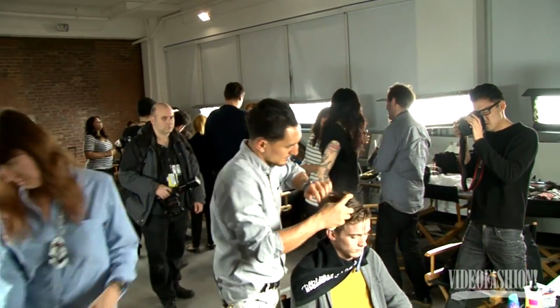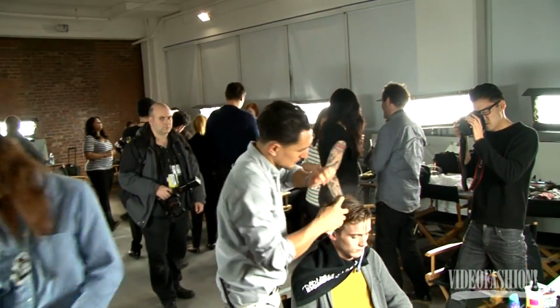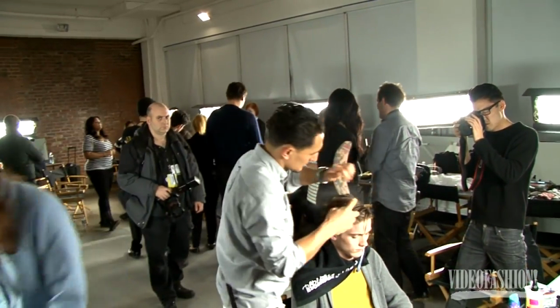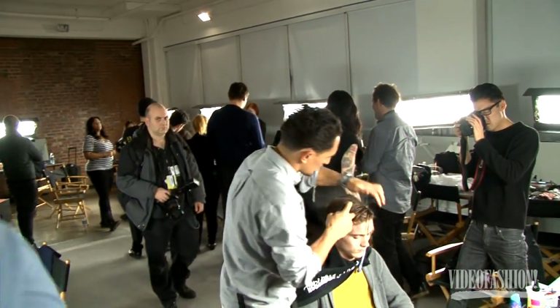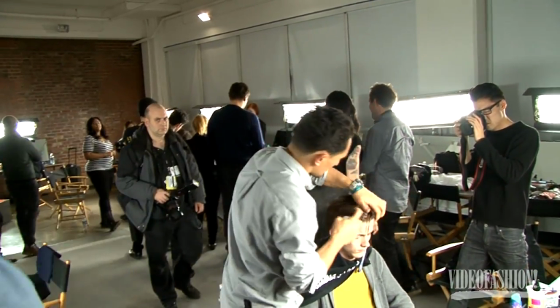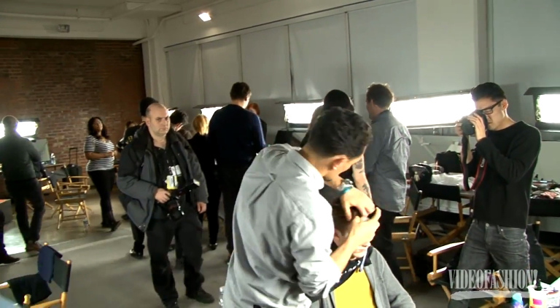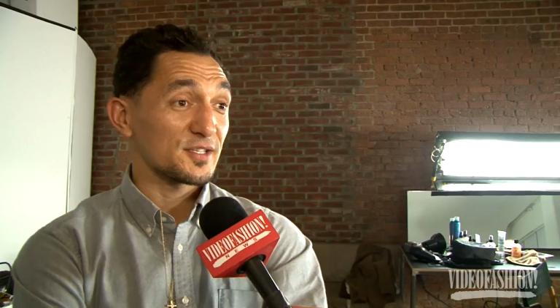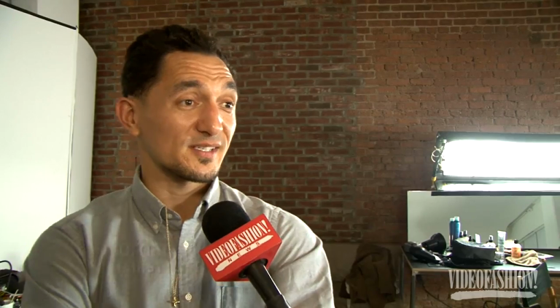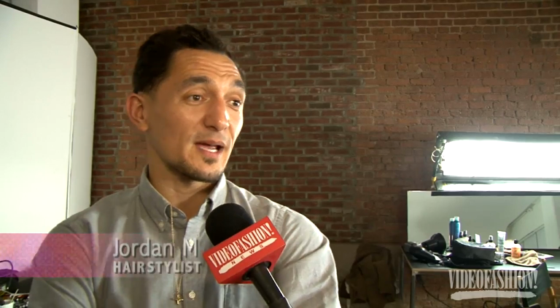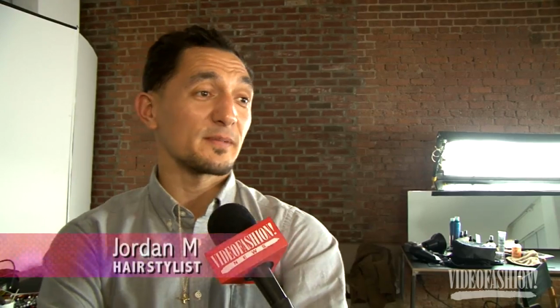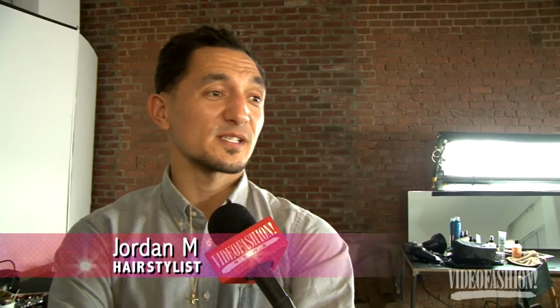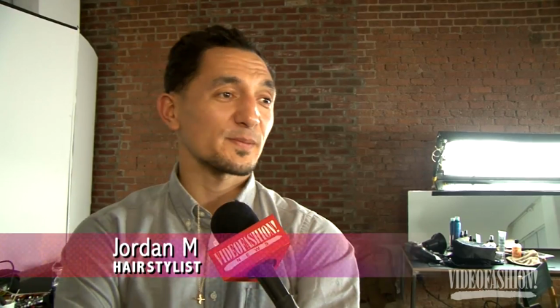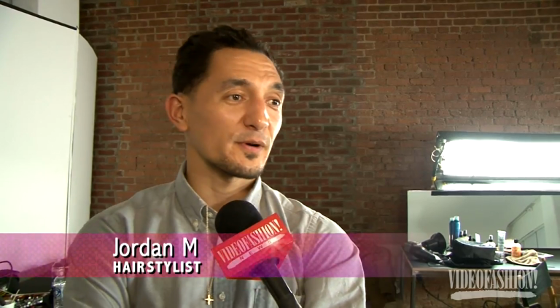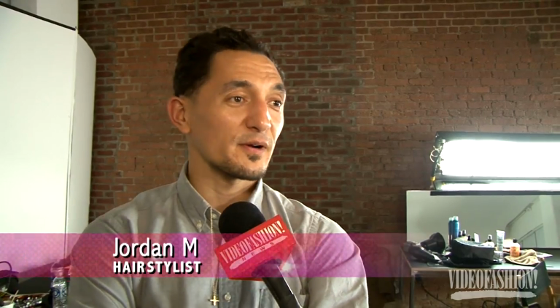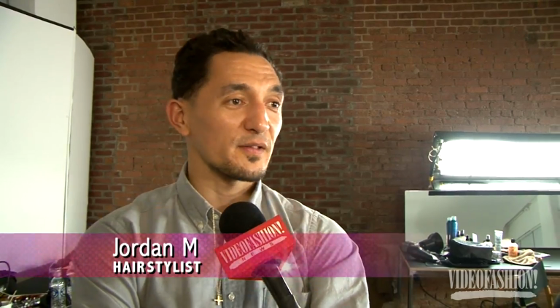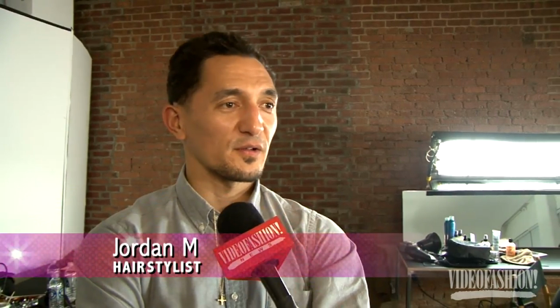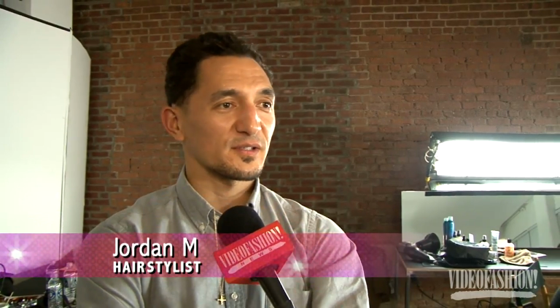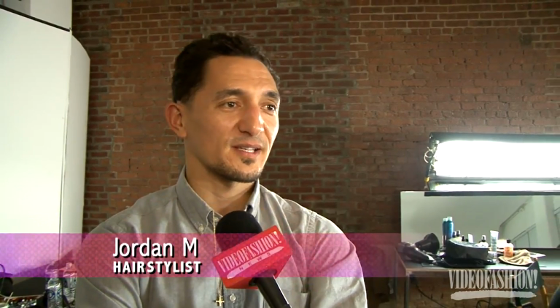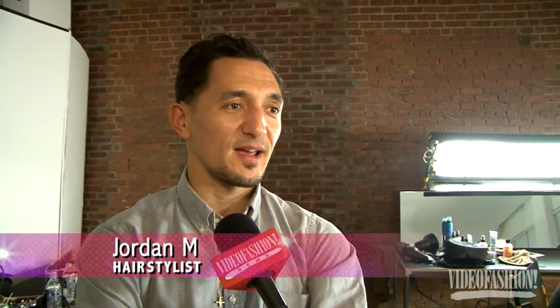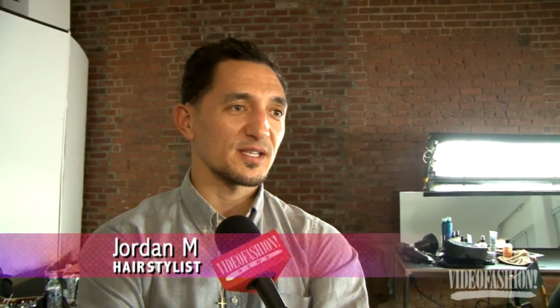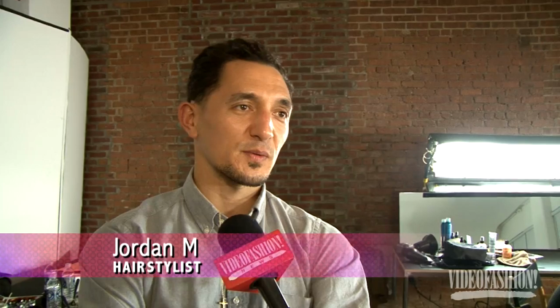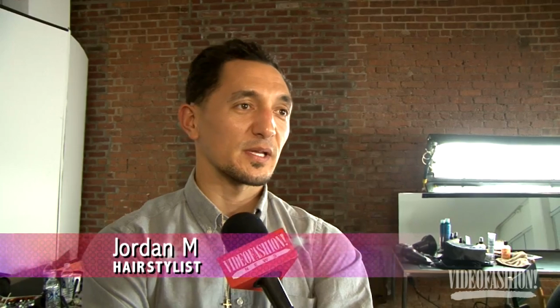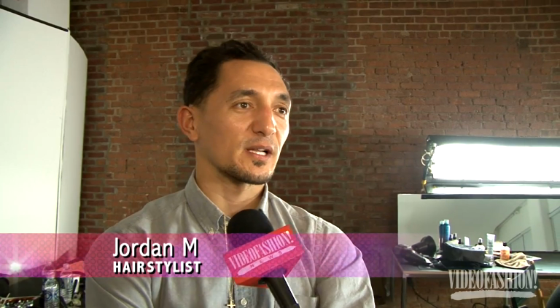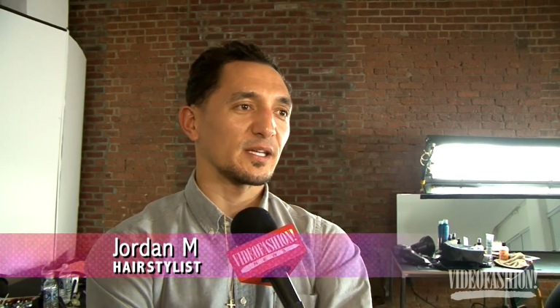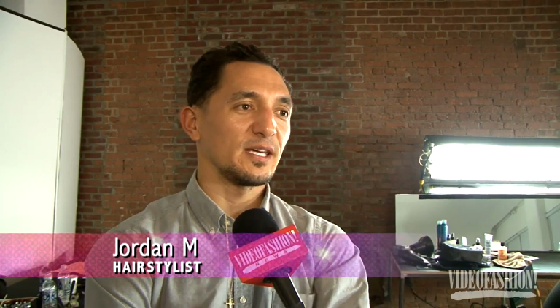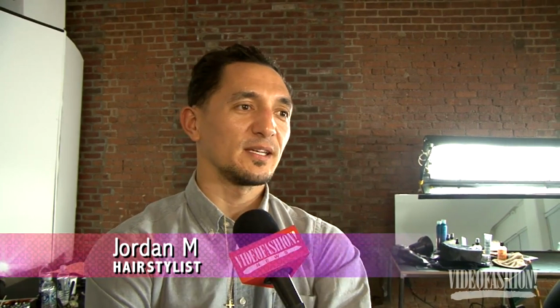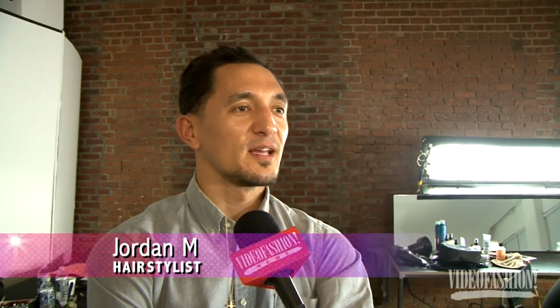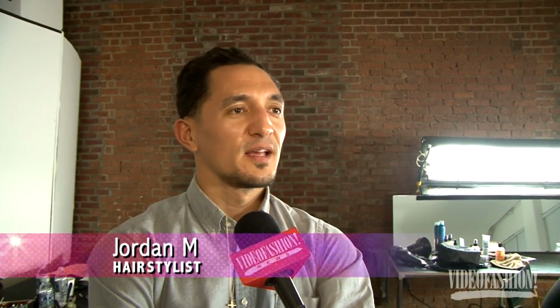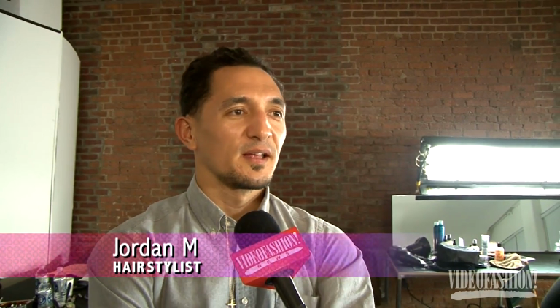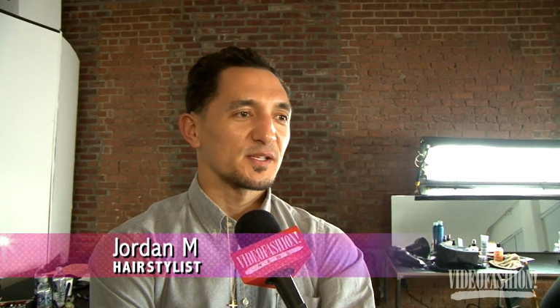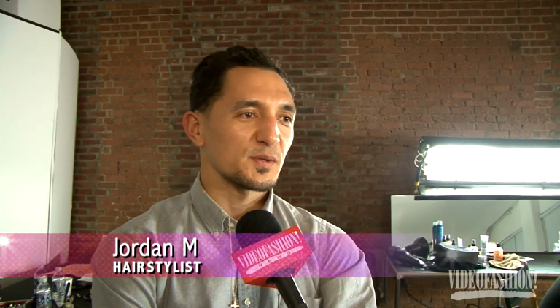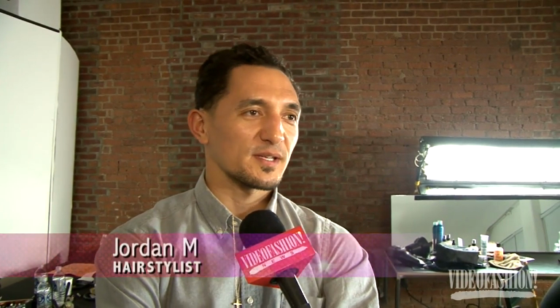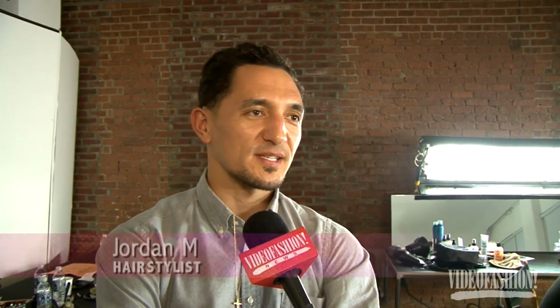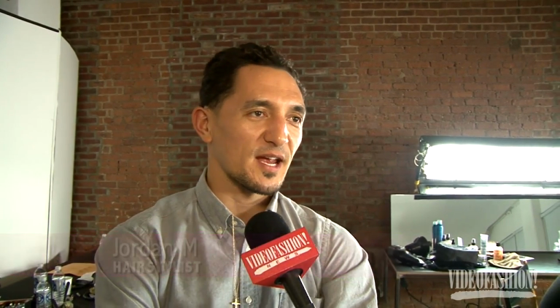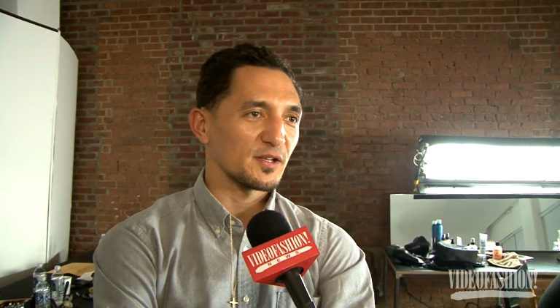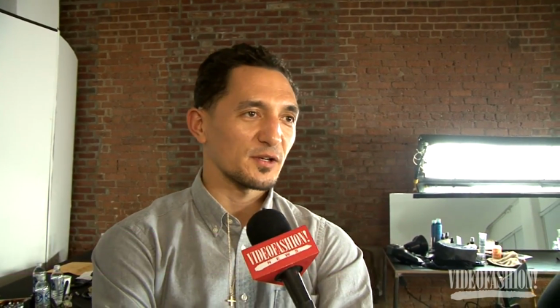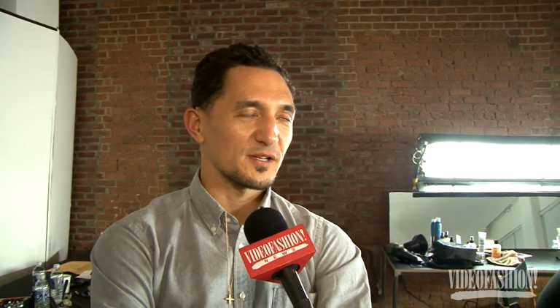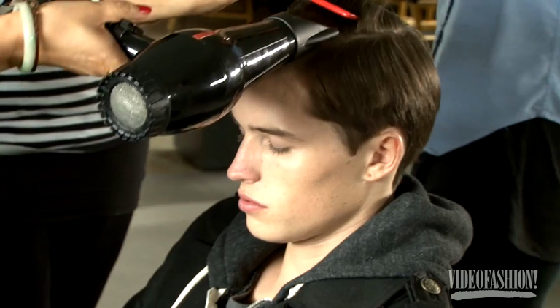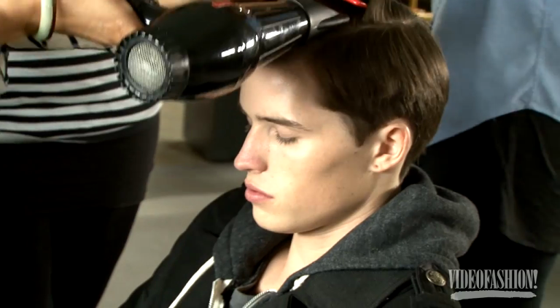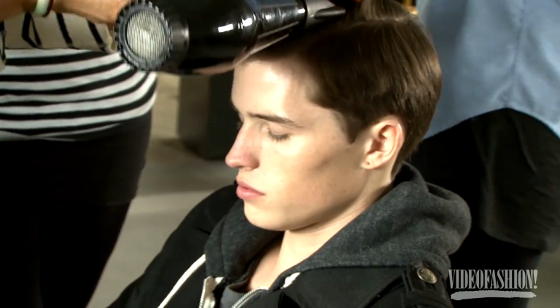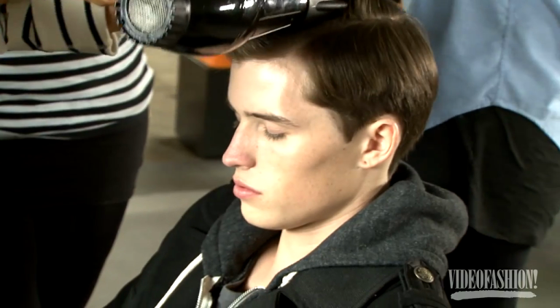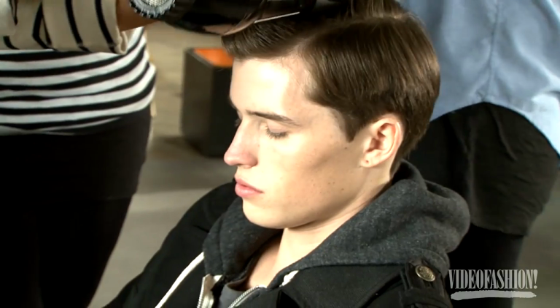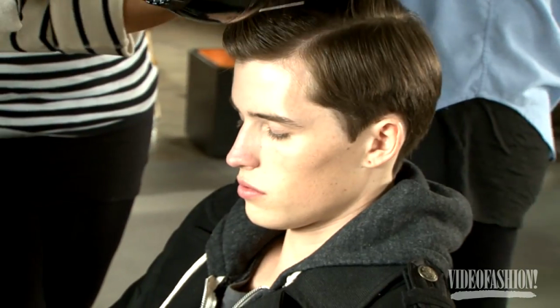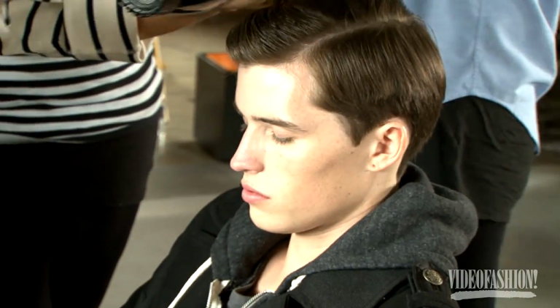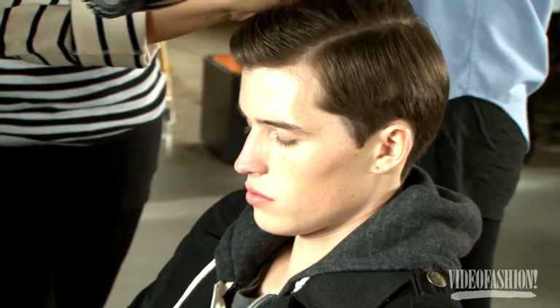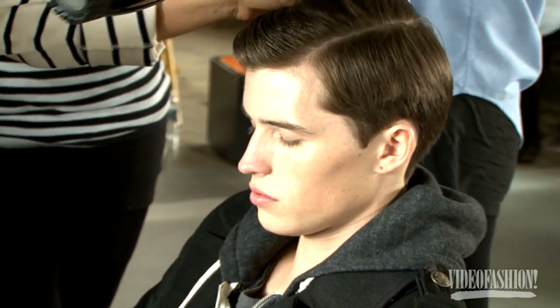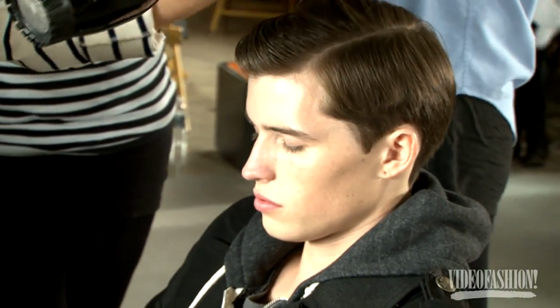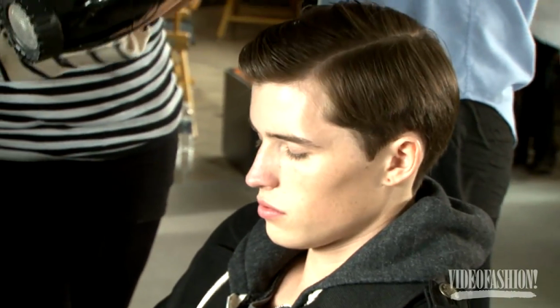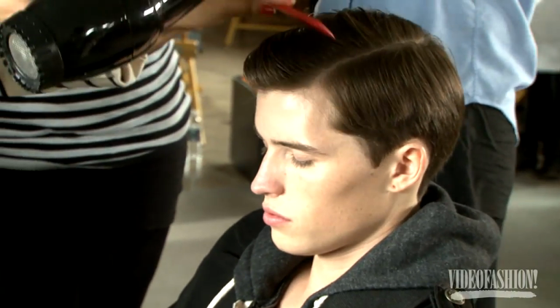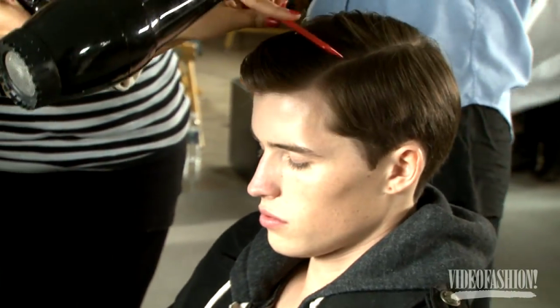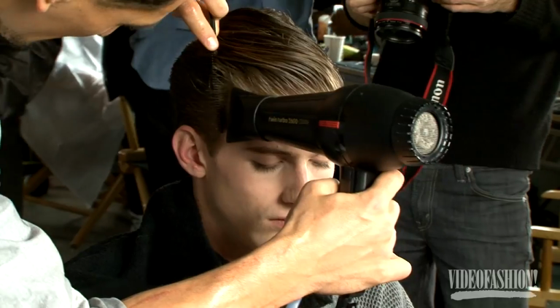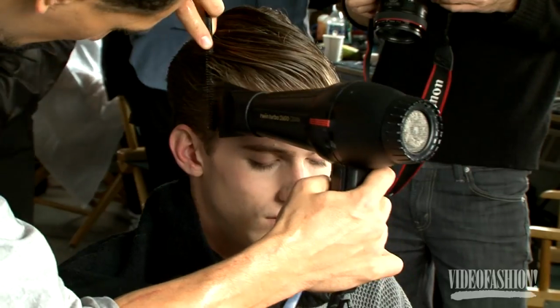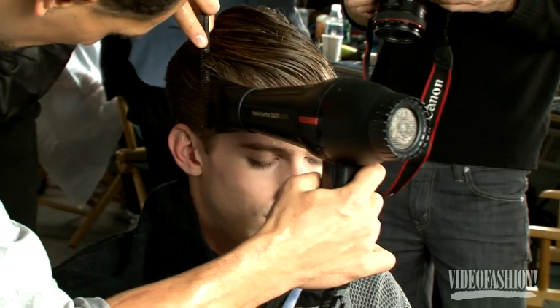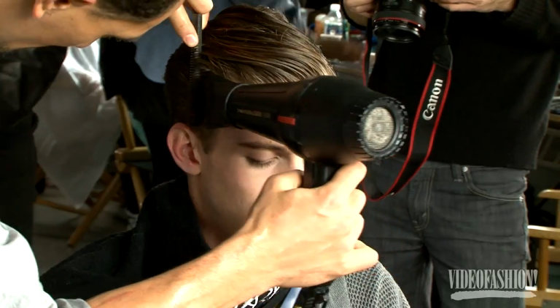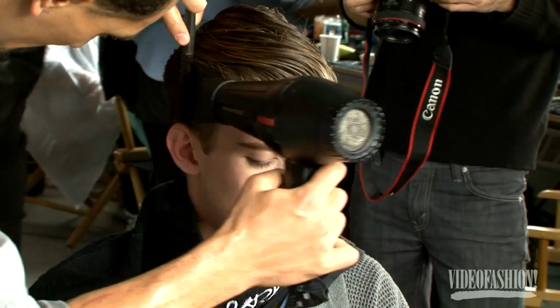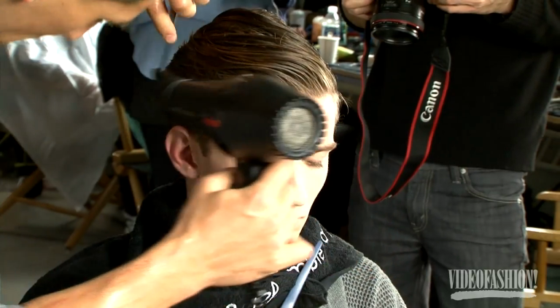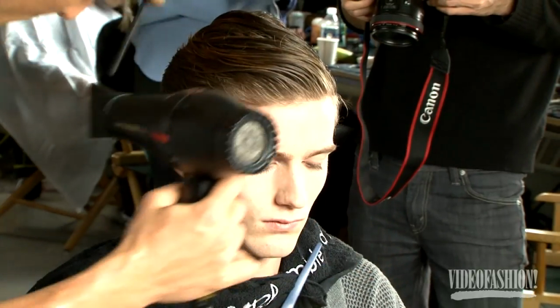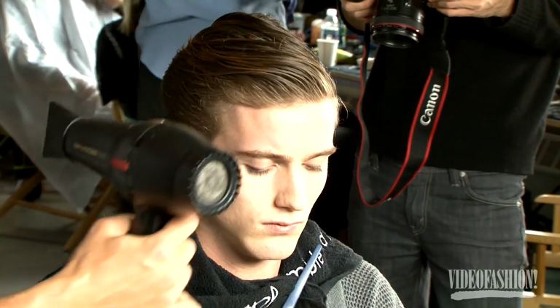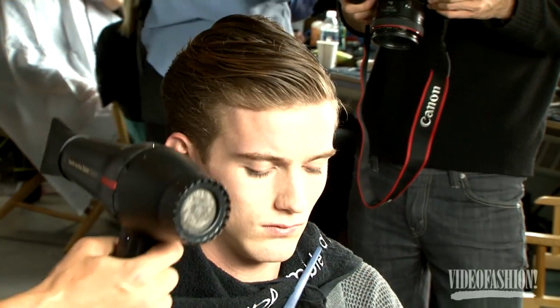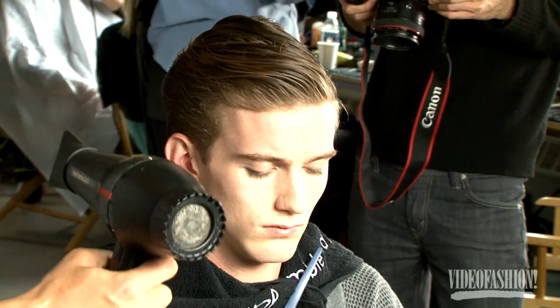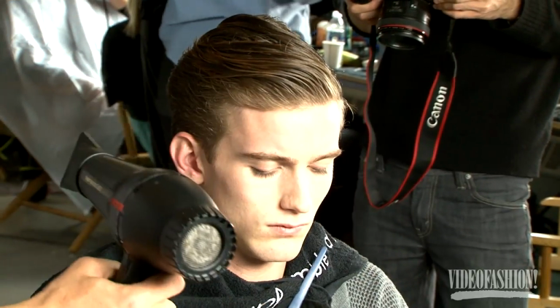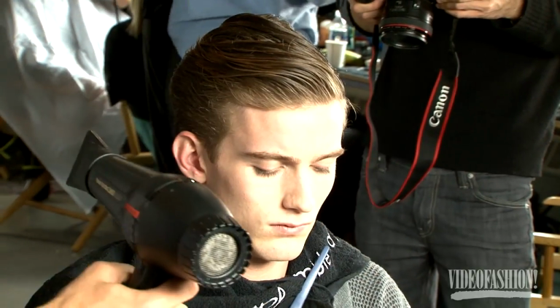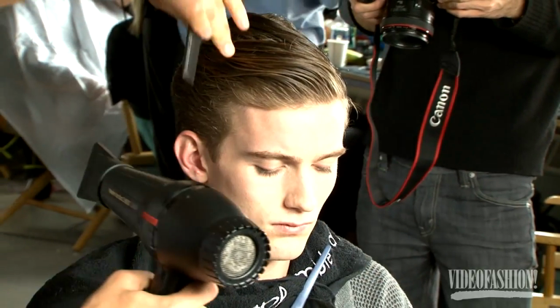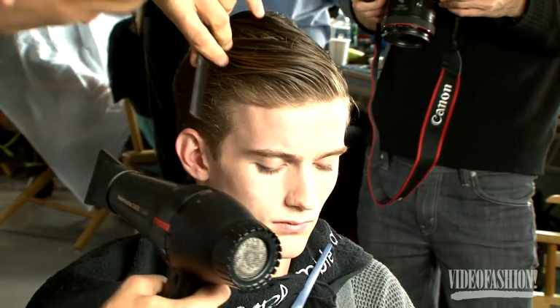We're backstage at Simon Spurr. The look today is really clean, really tailored — a really clean, natural version of themselves.